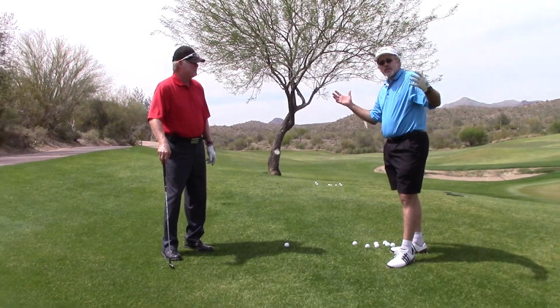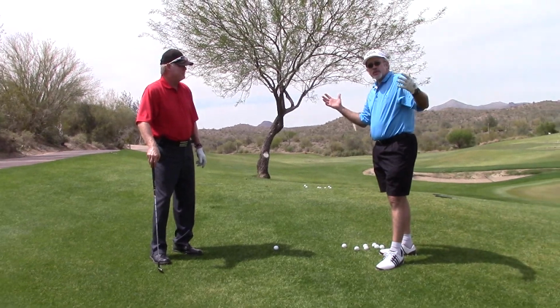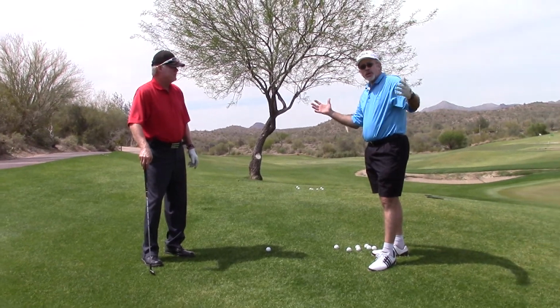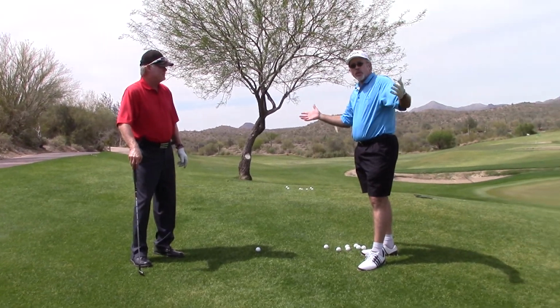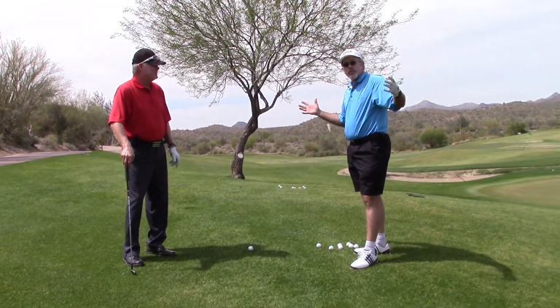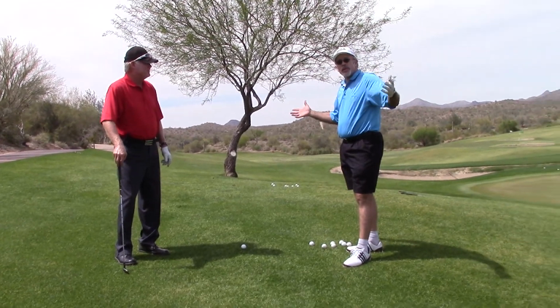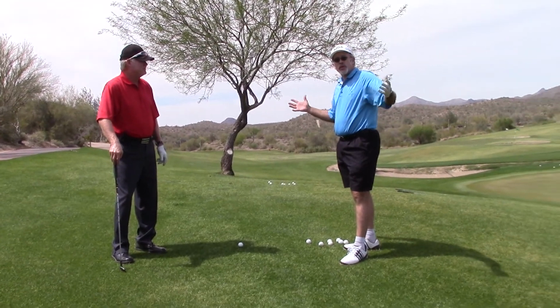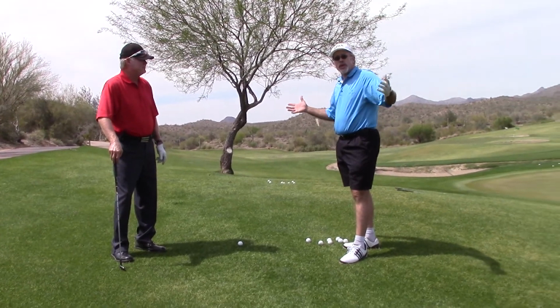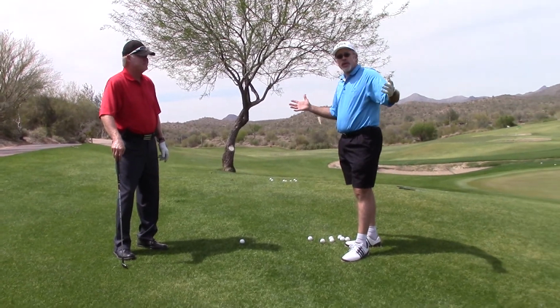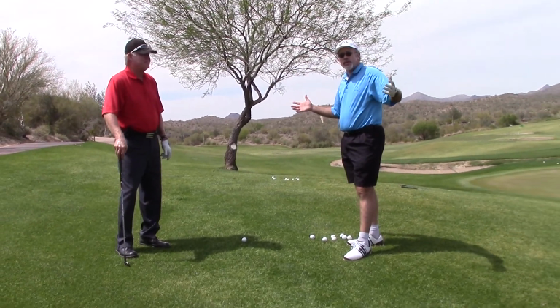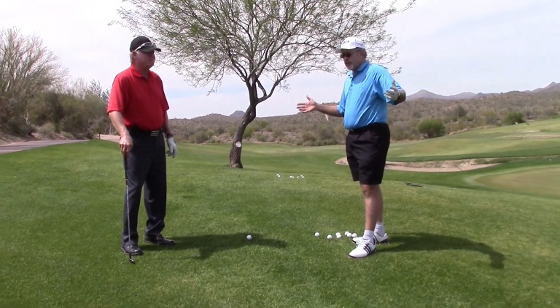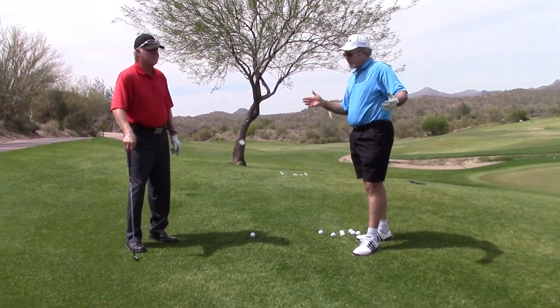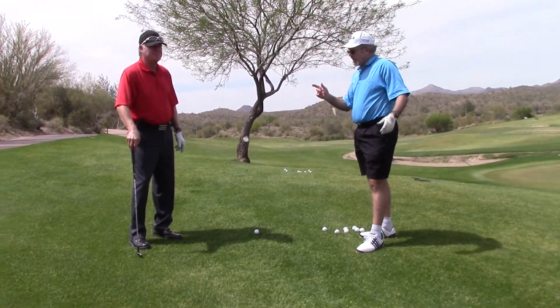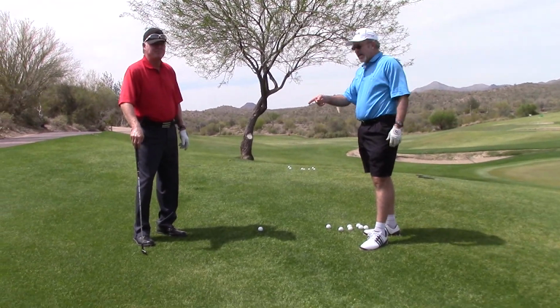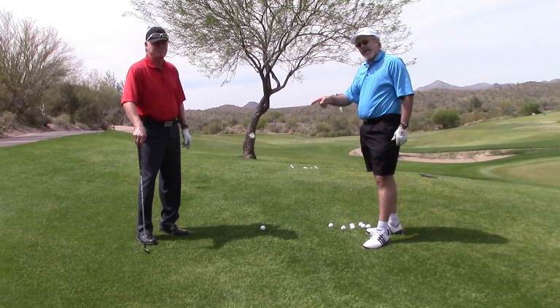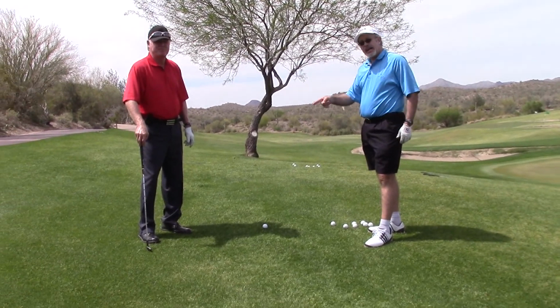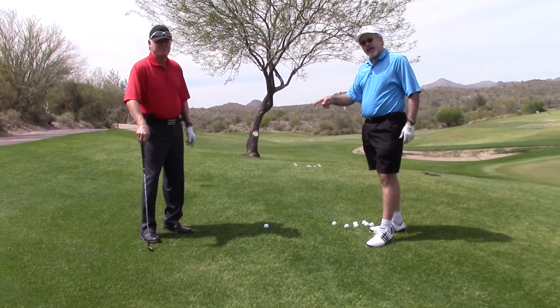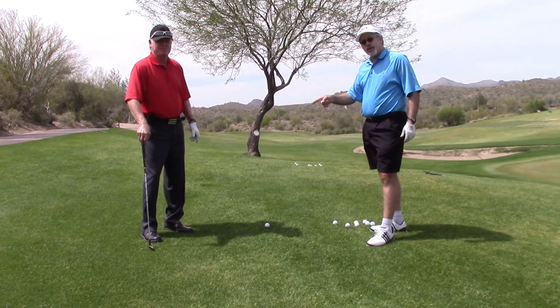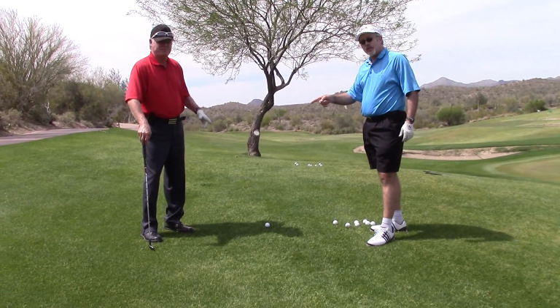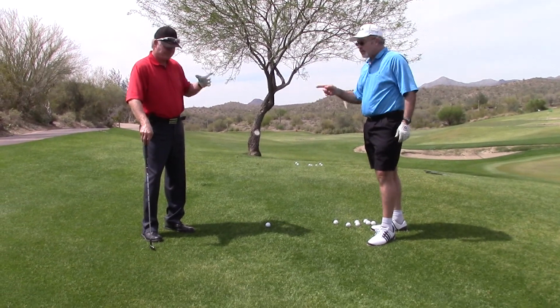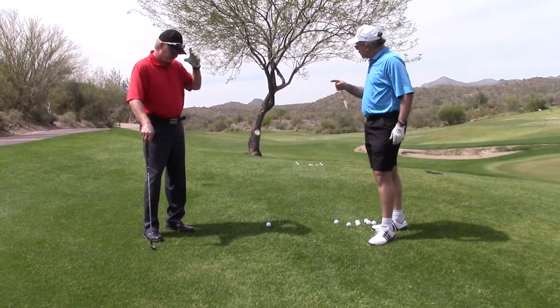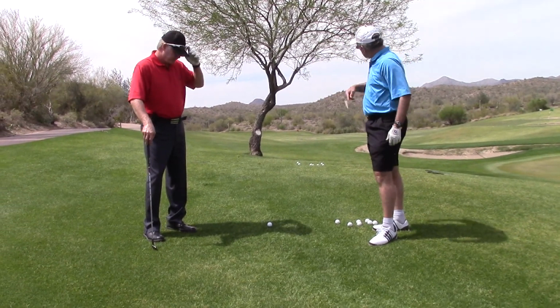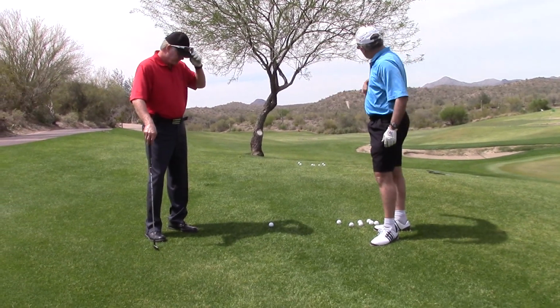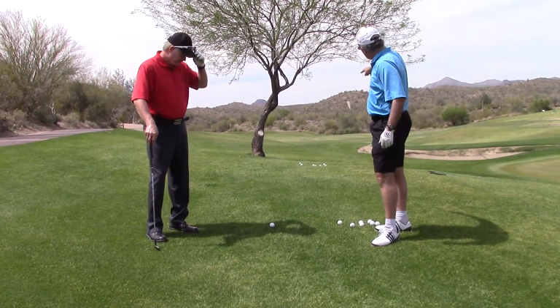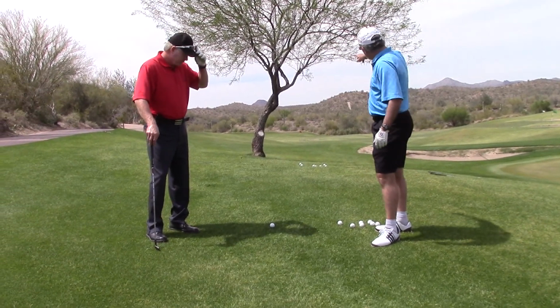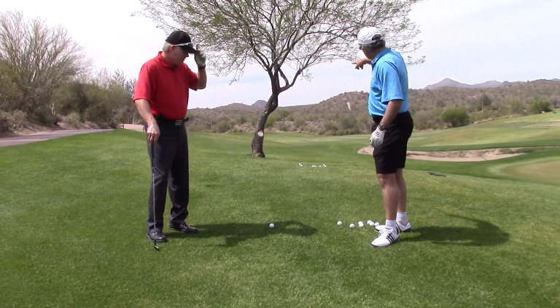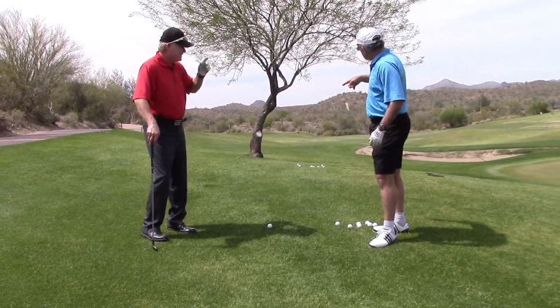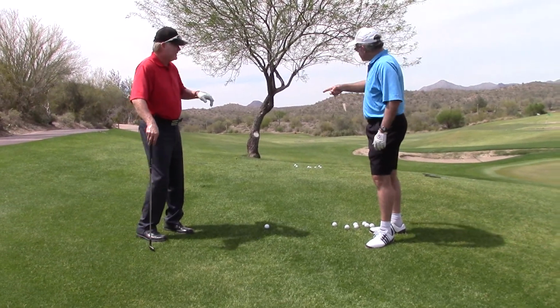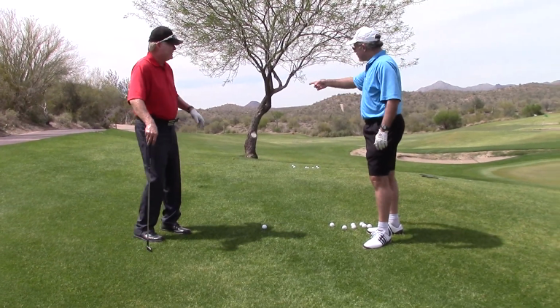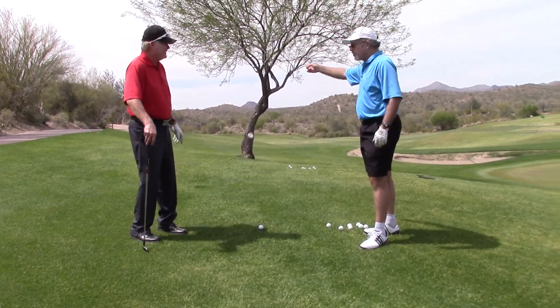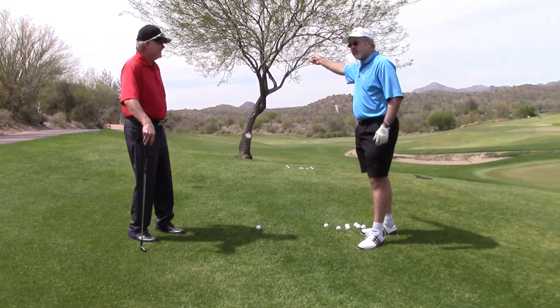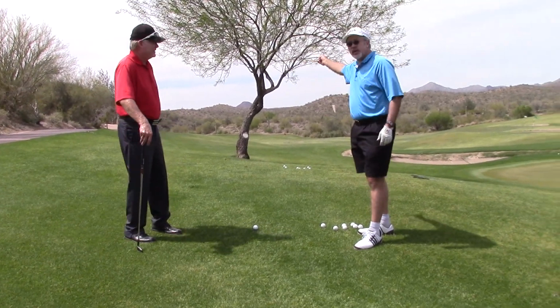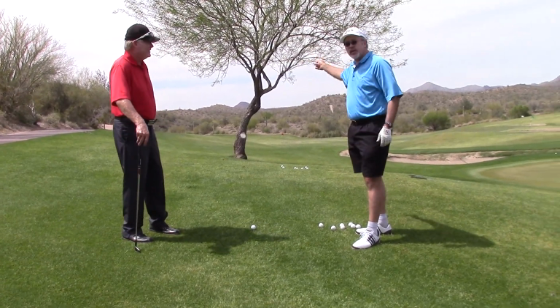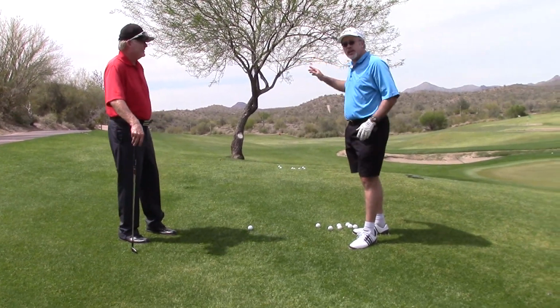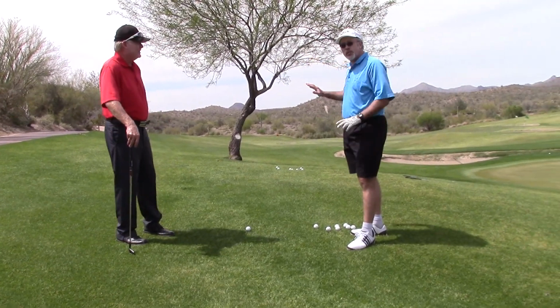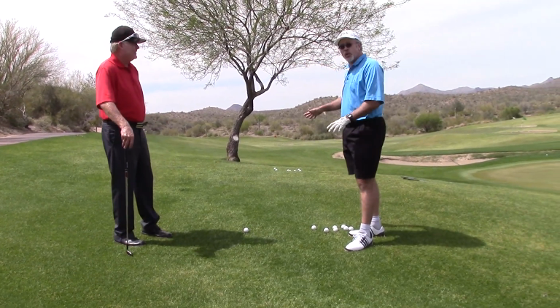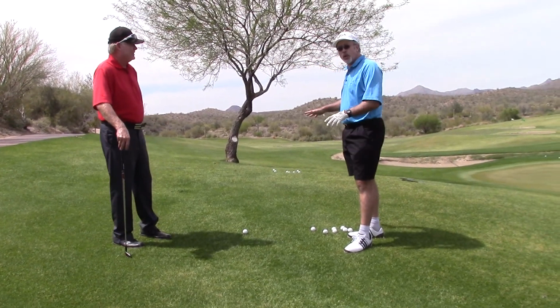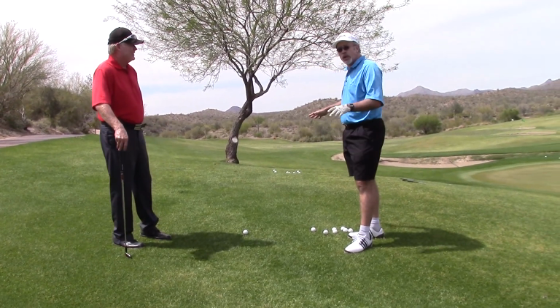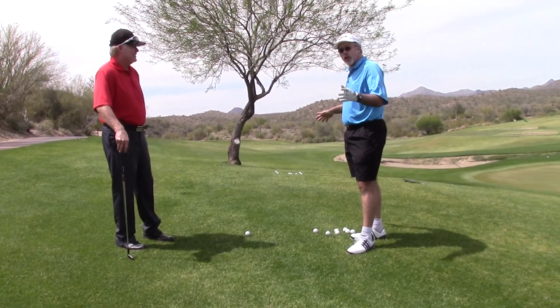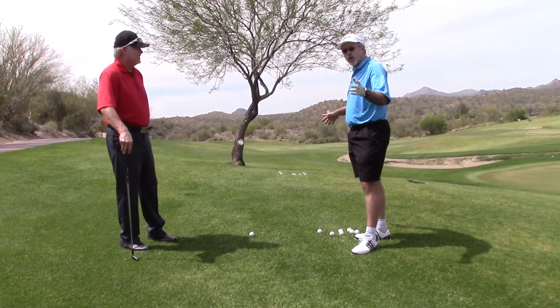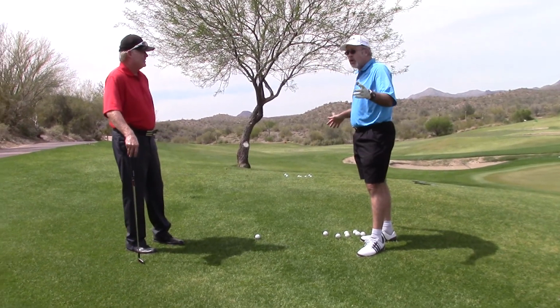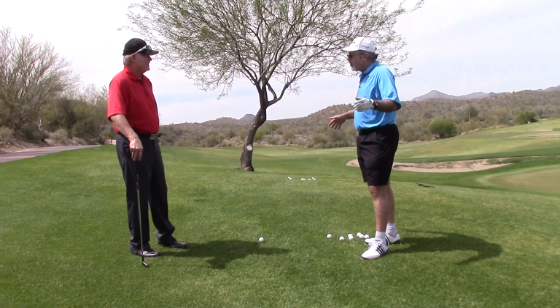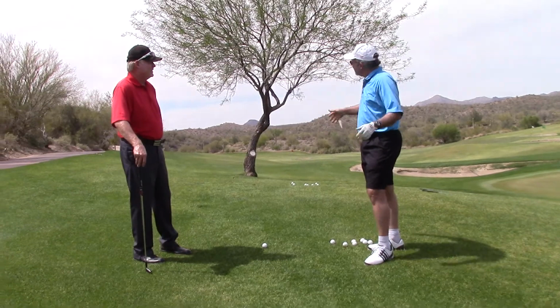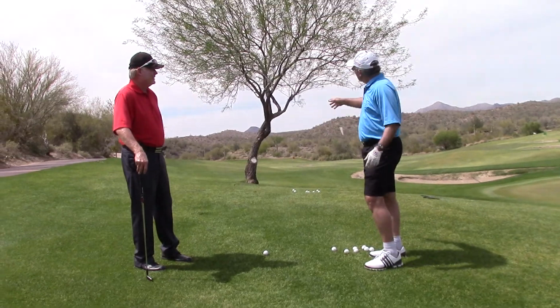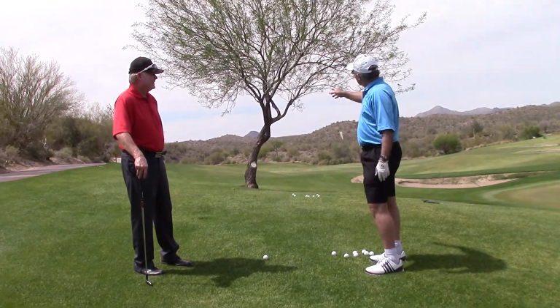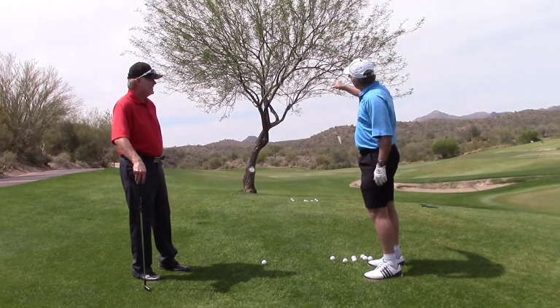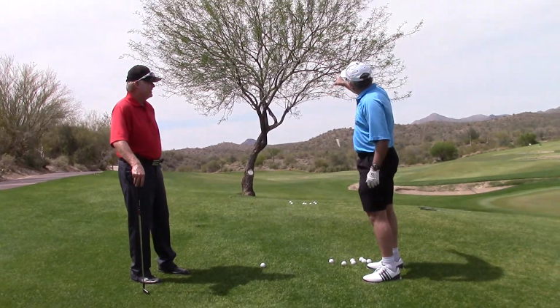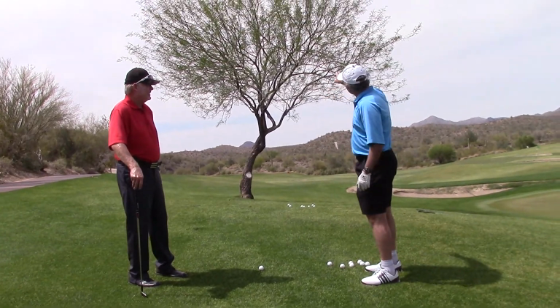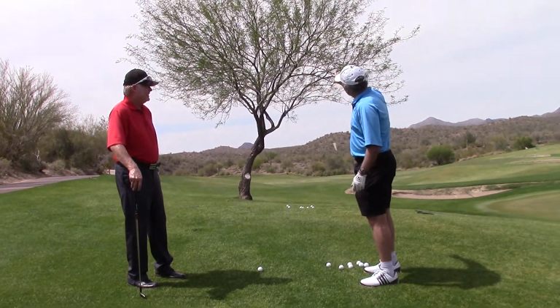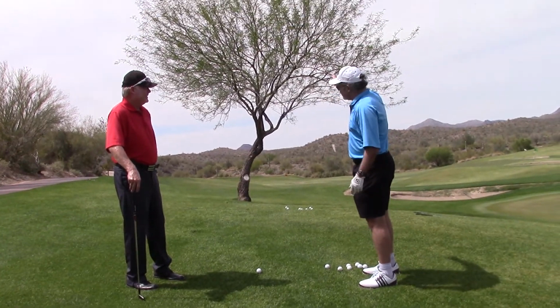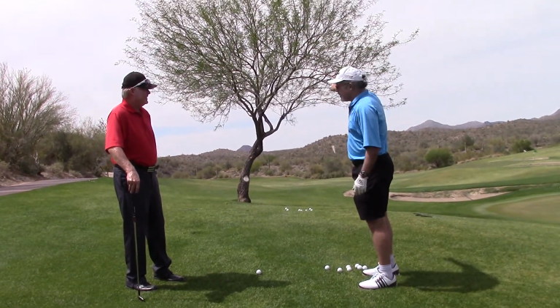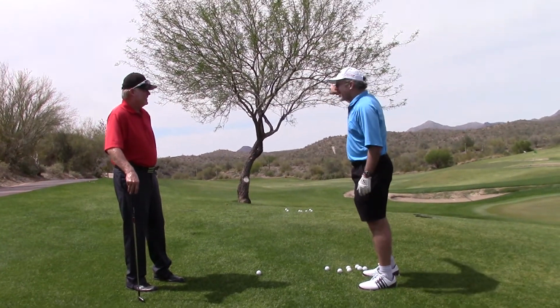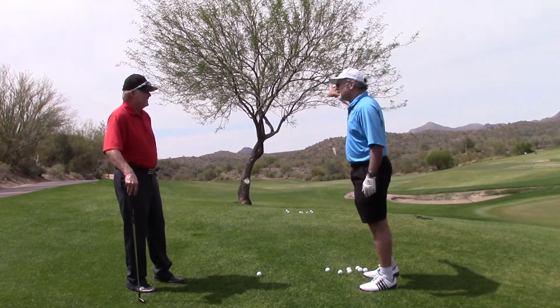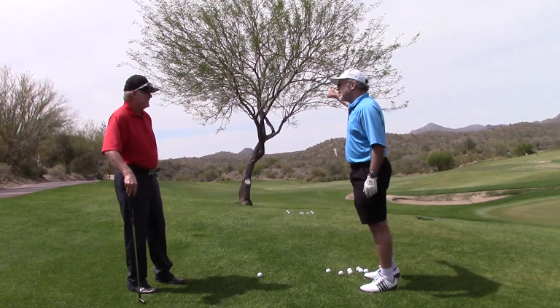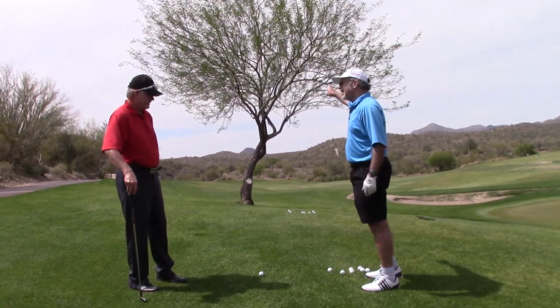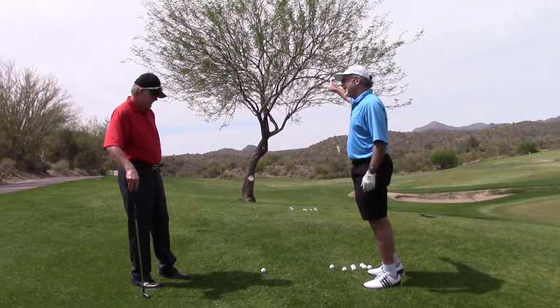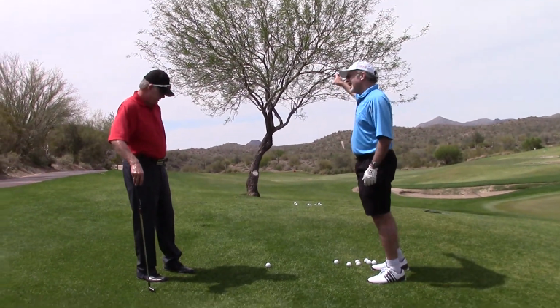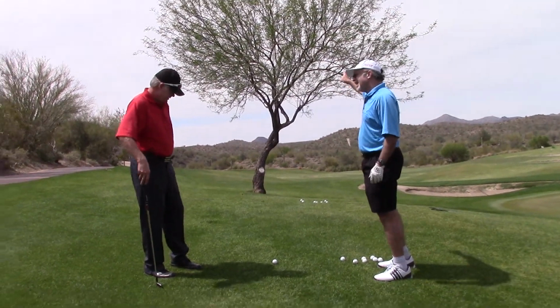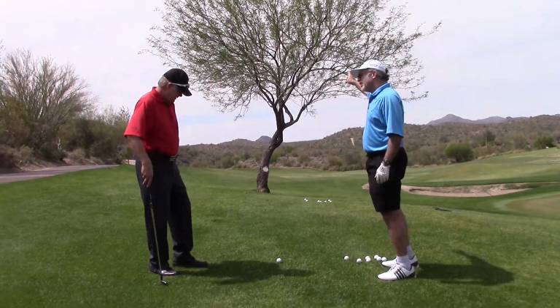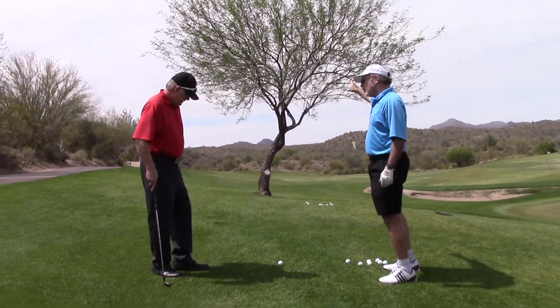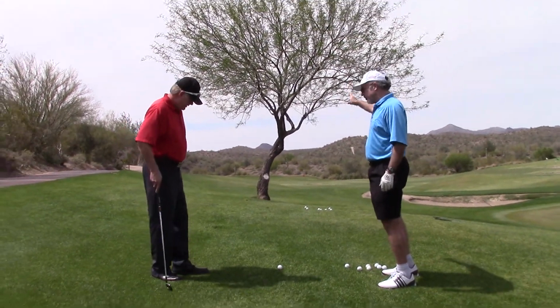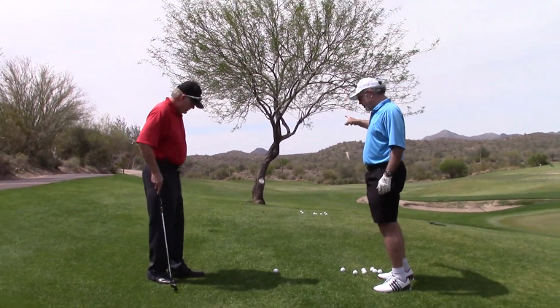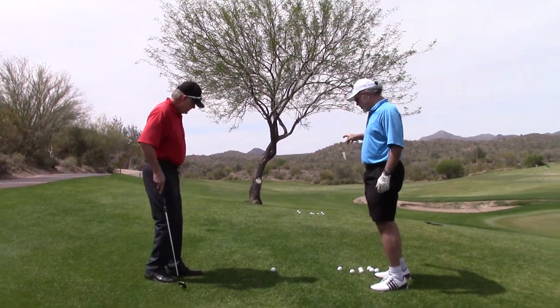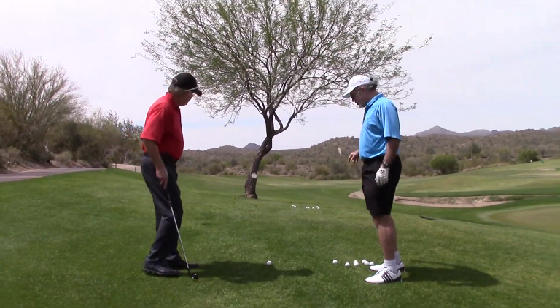So we're being creative. We've got an 8-iron. We just hit a hook. We just hit a fade. They both went low. Can you possibly get an 8-iron over this tree?